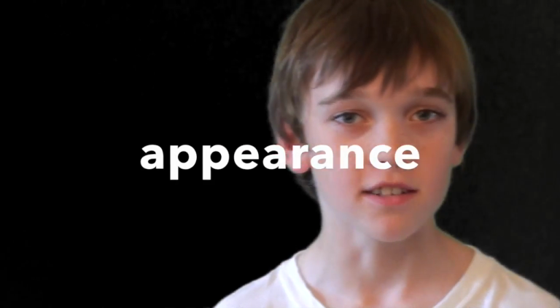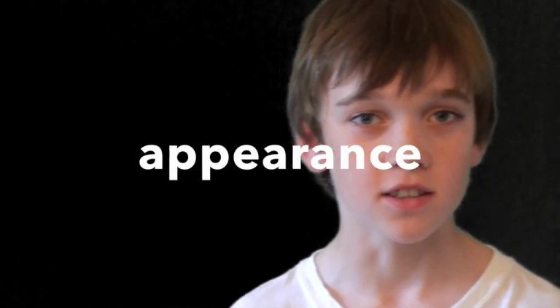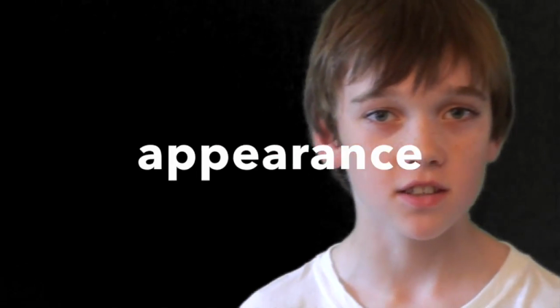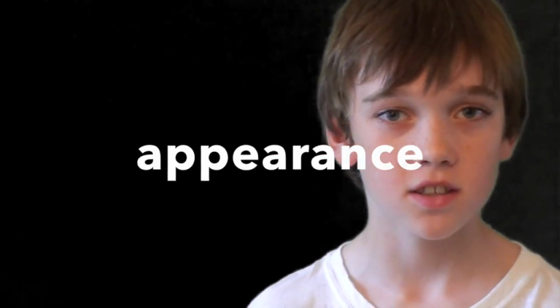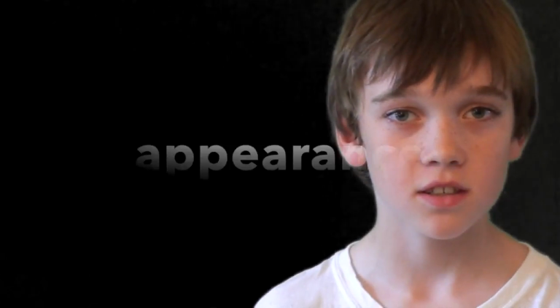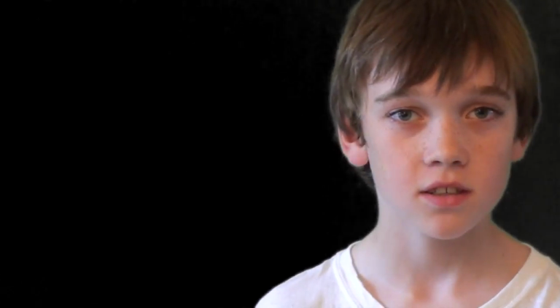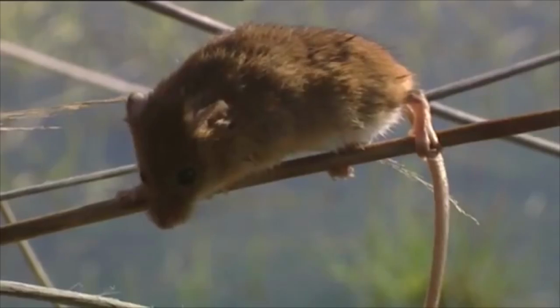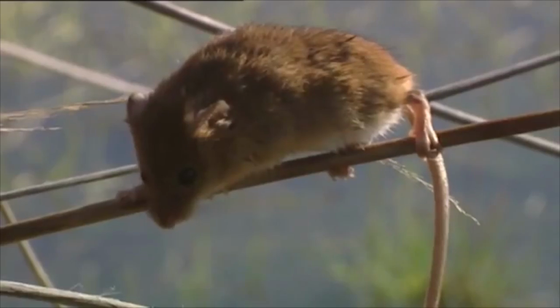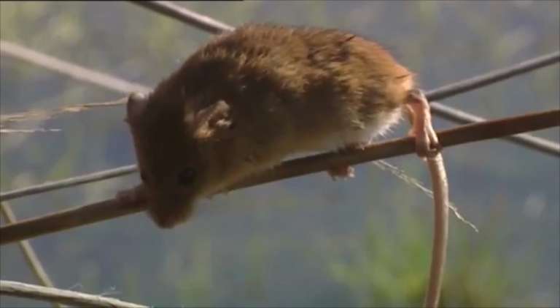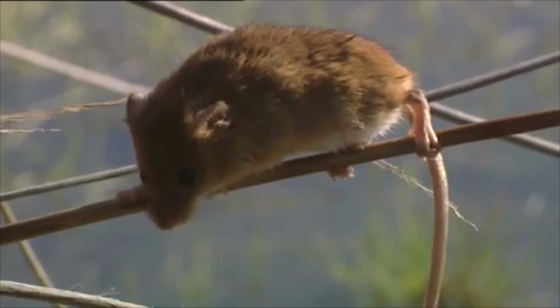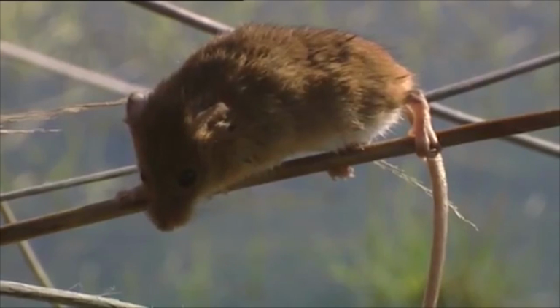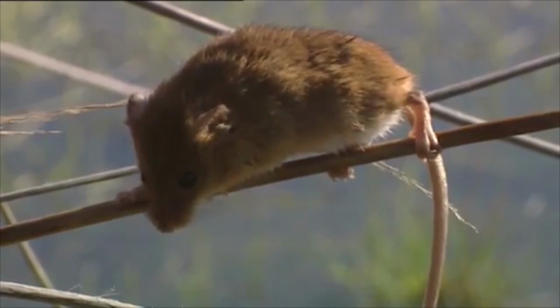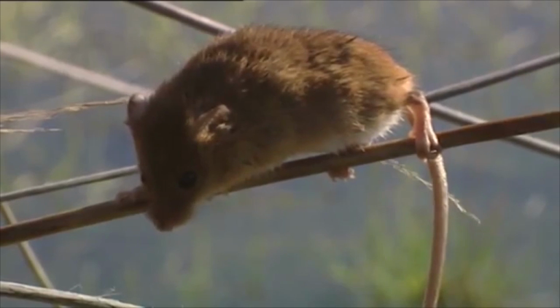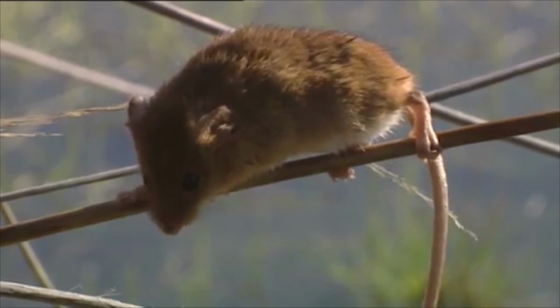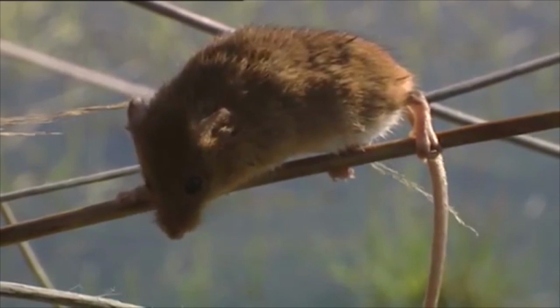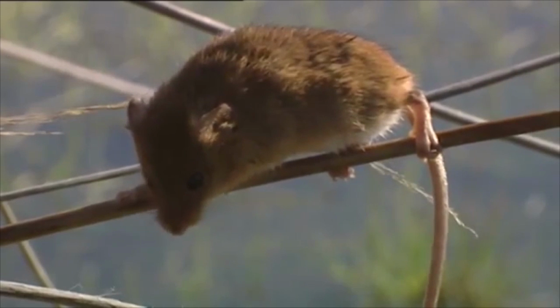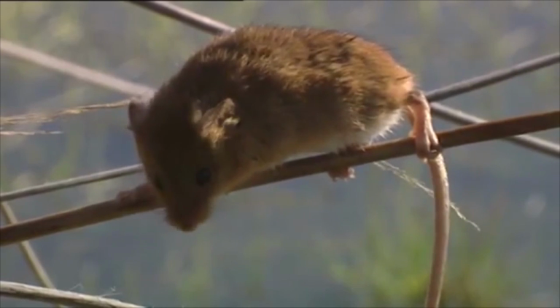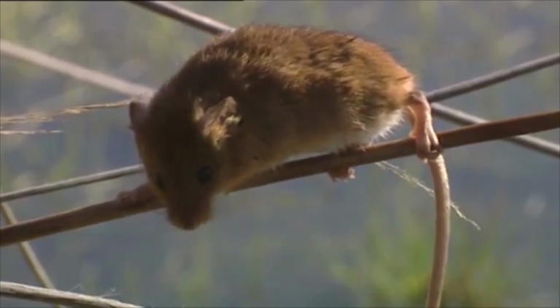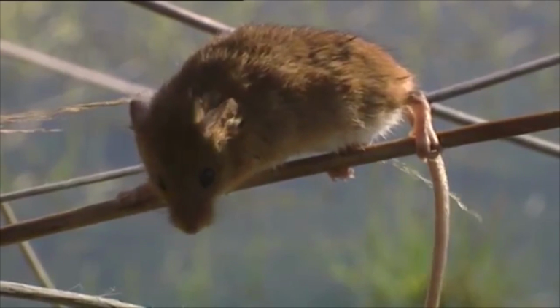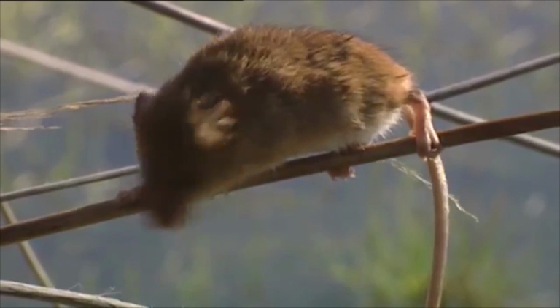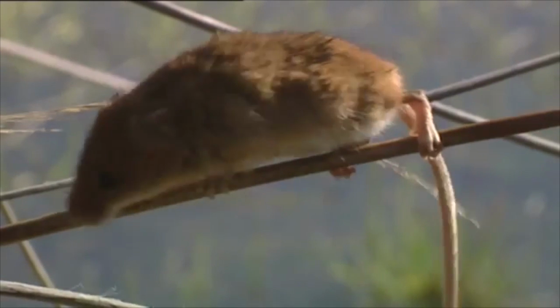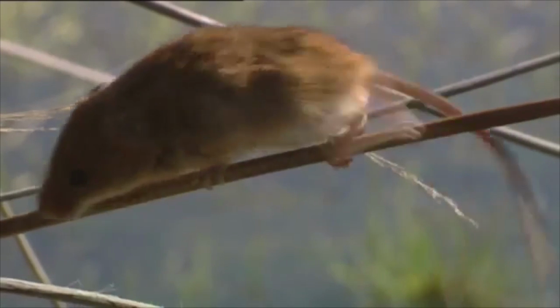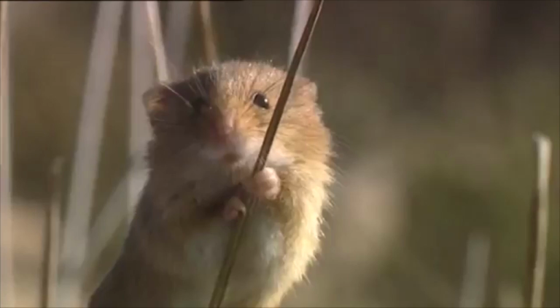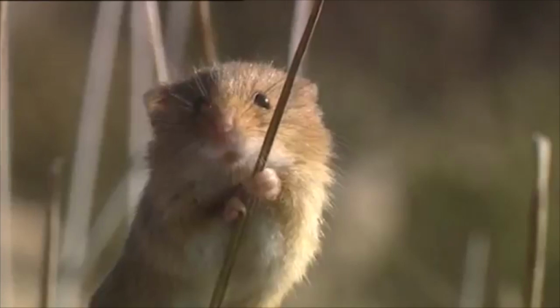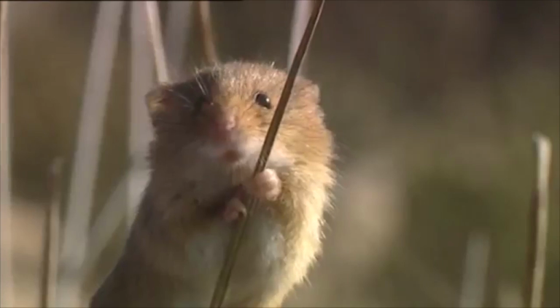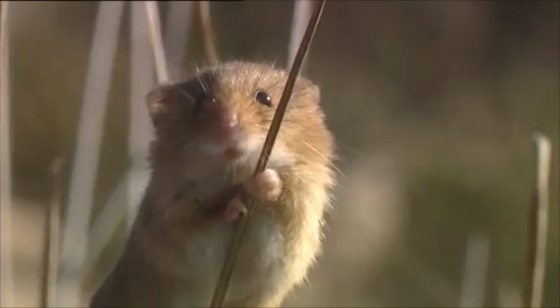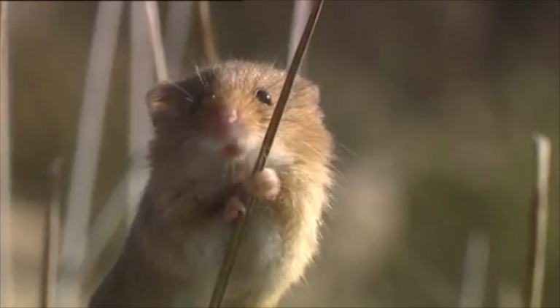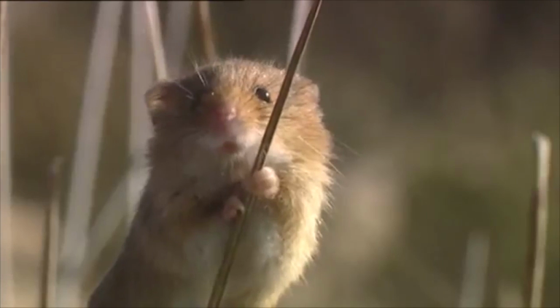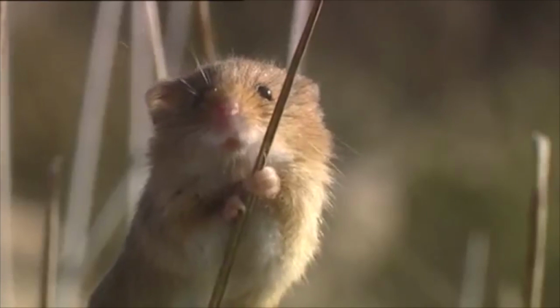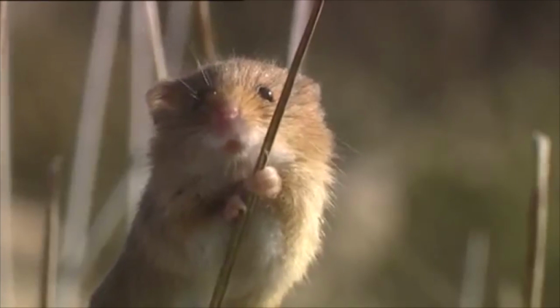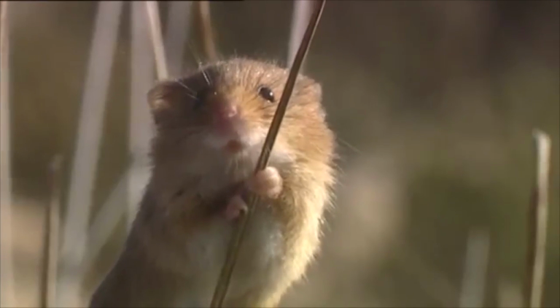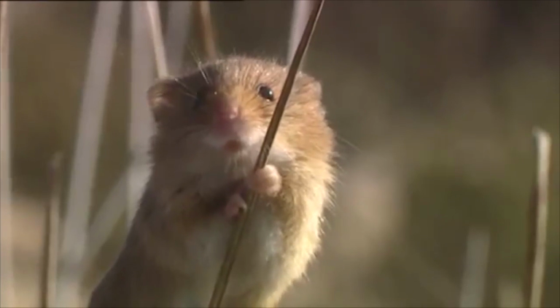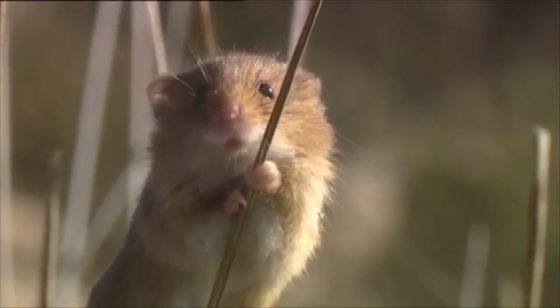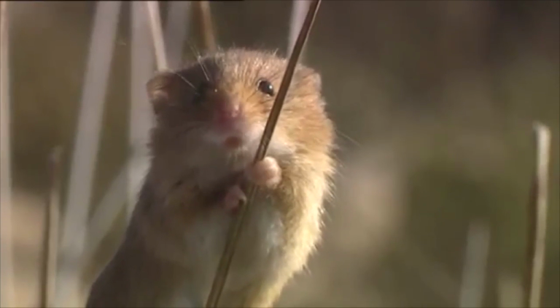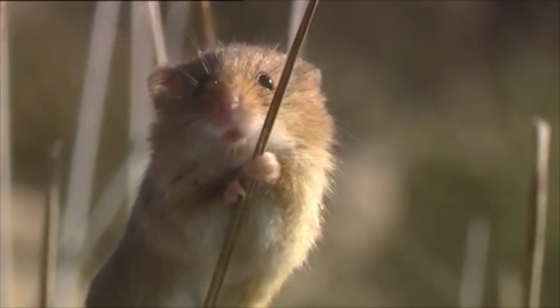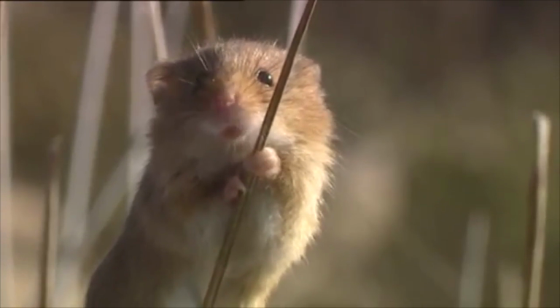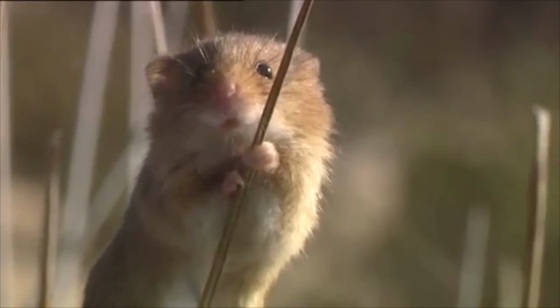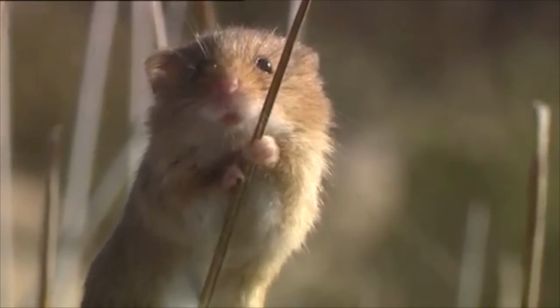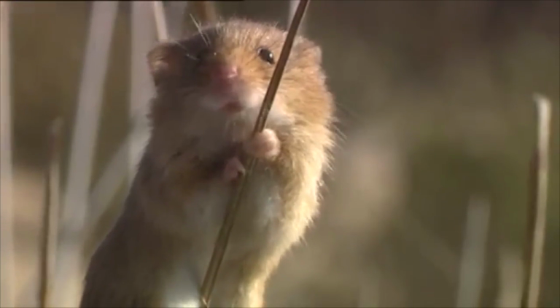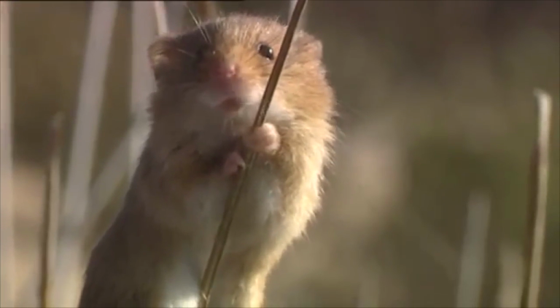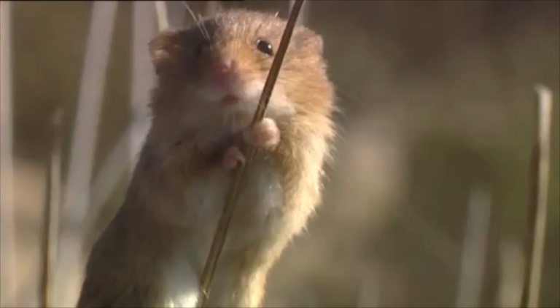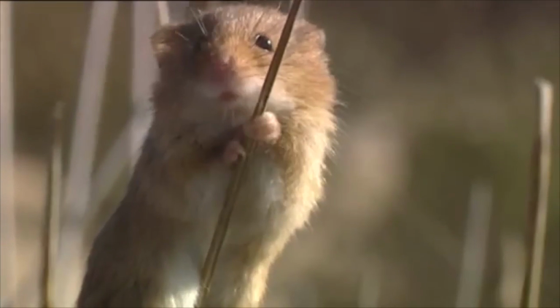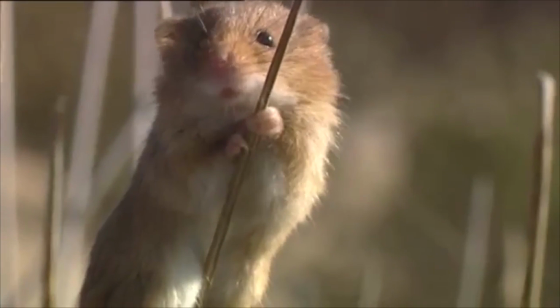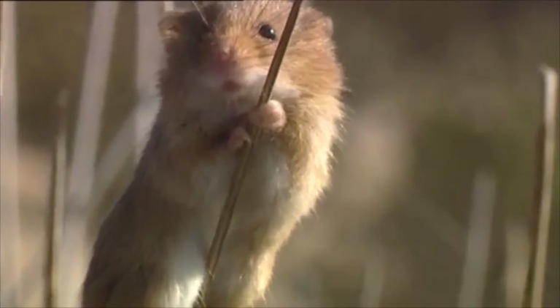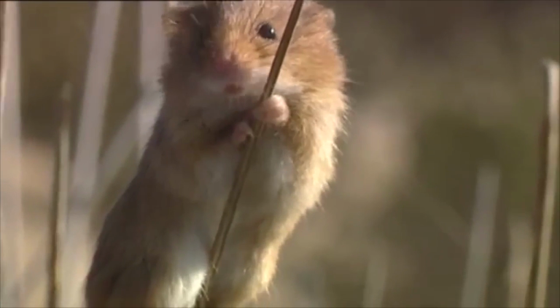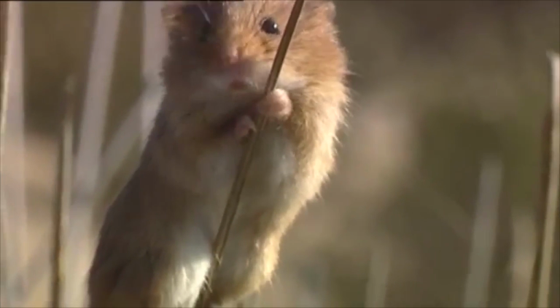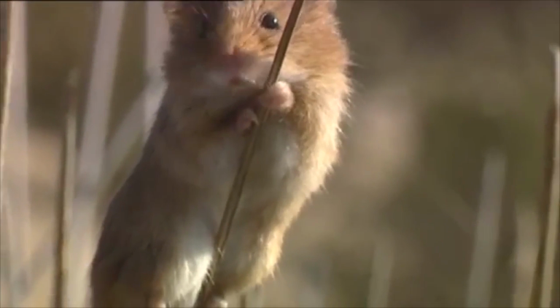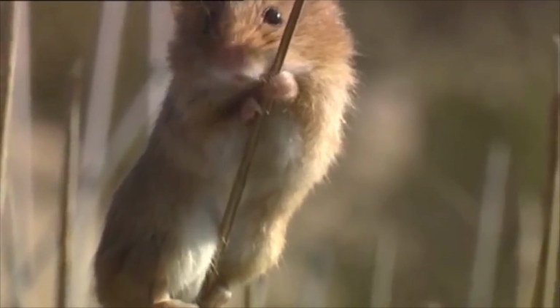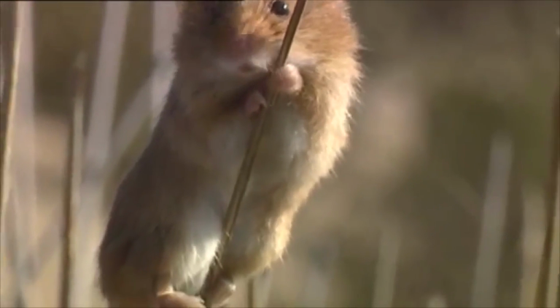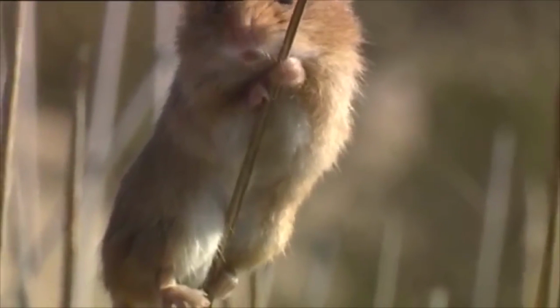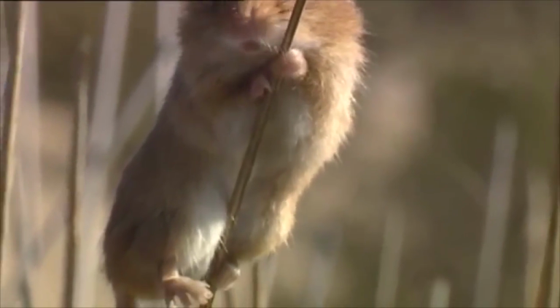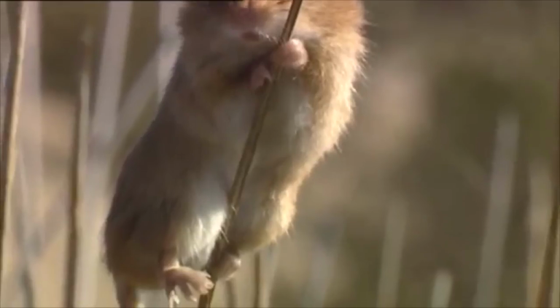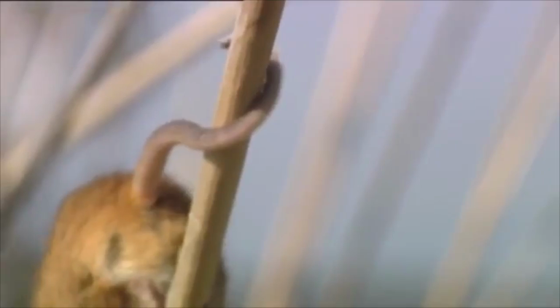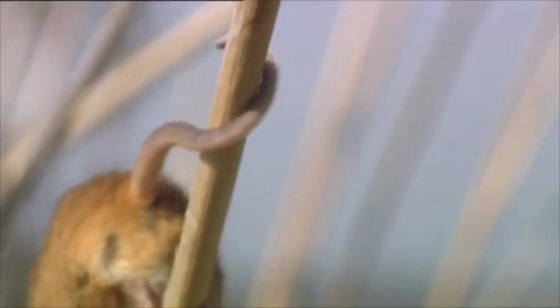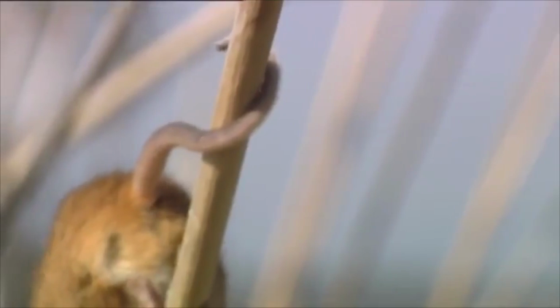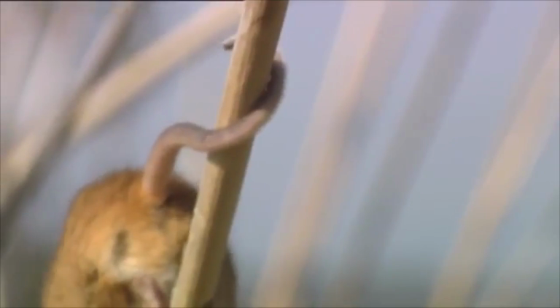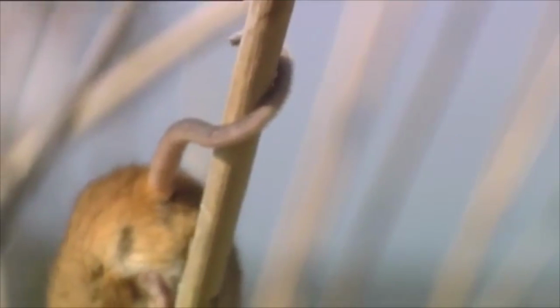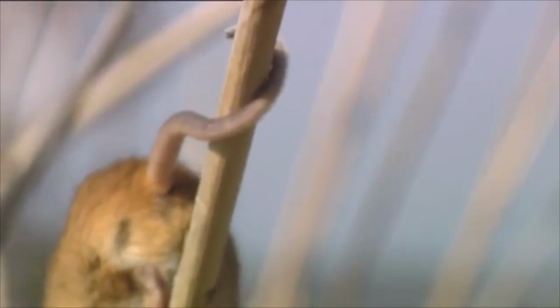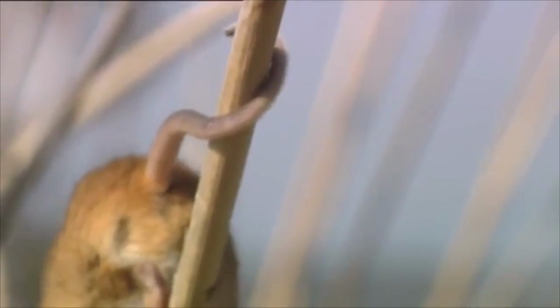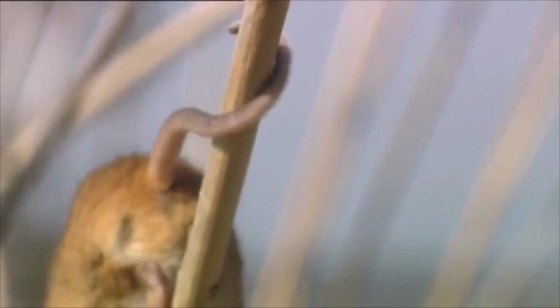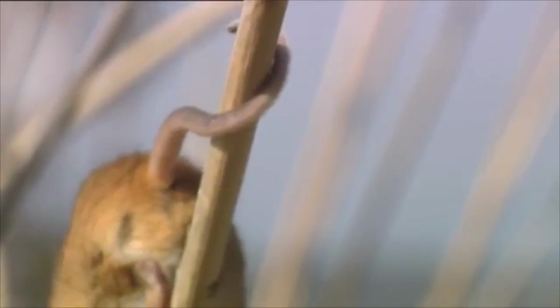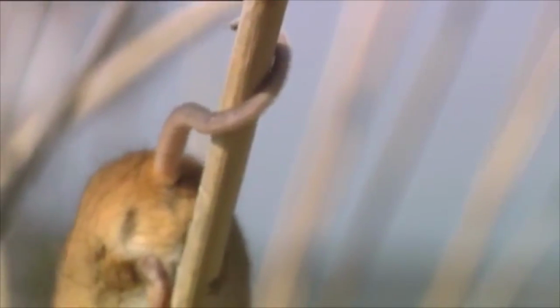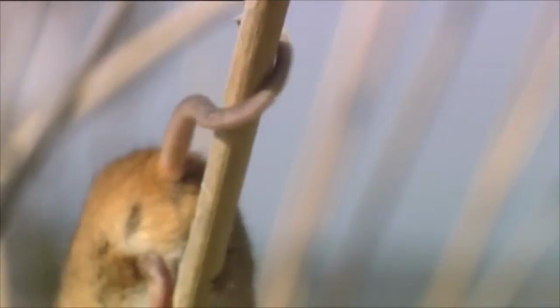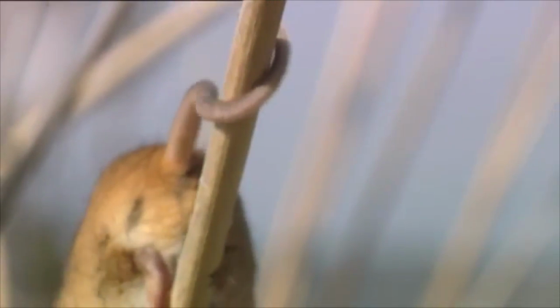Appearance. They have a short, blunt muzzle and small furry ears. The tip of their tail is capable of gripping onto trees and branches, which helps them to climb.